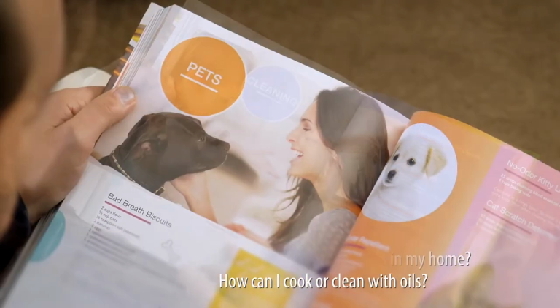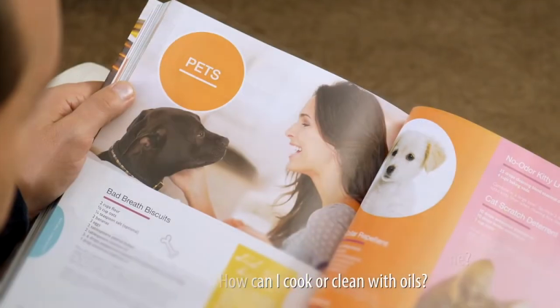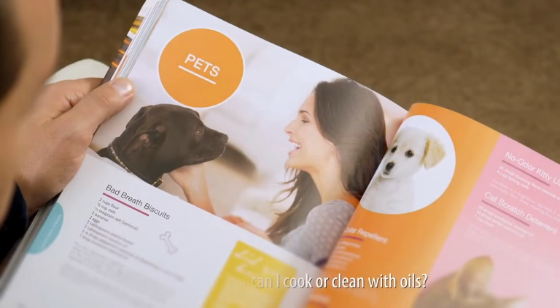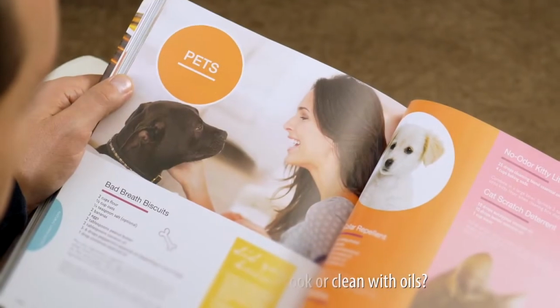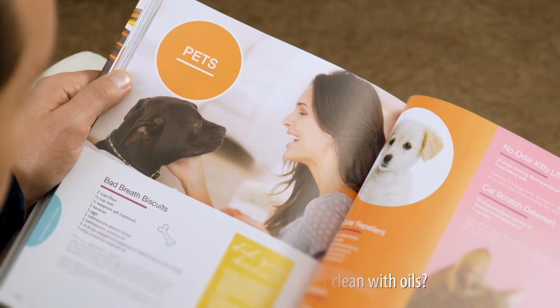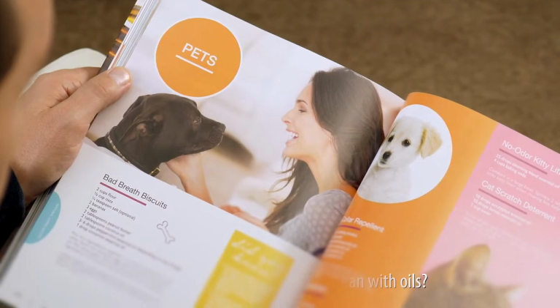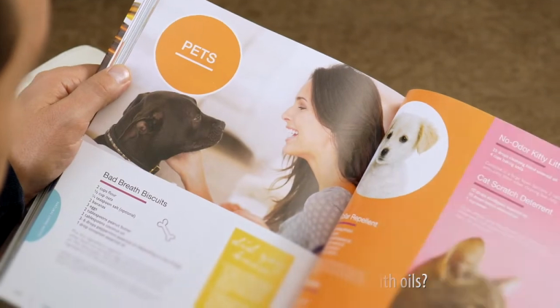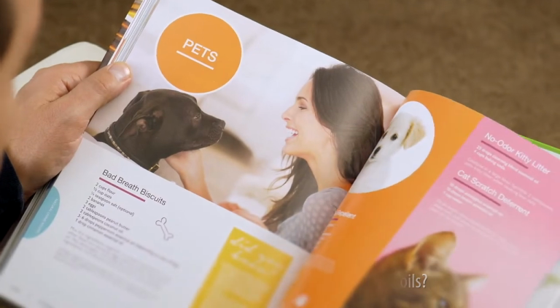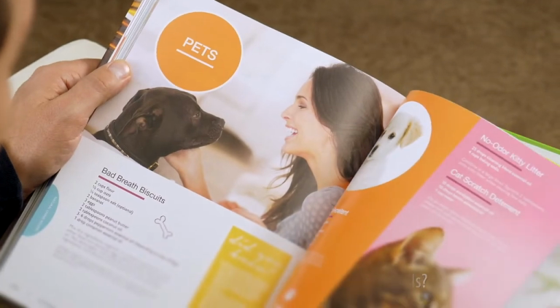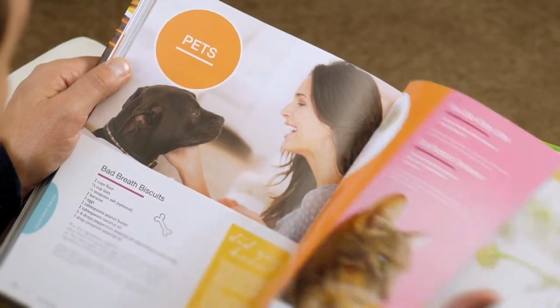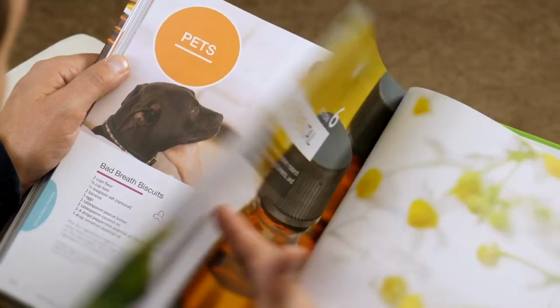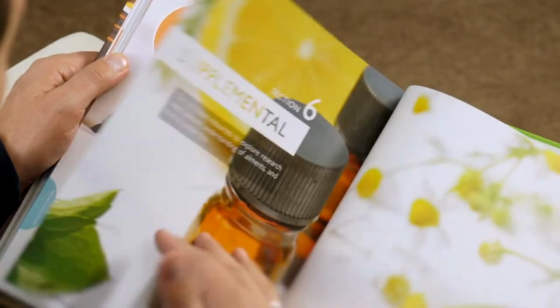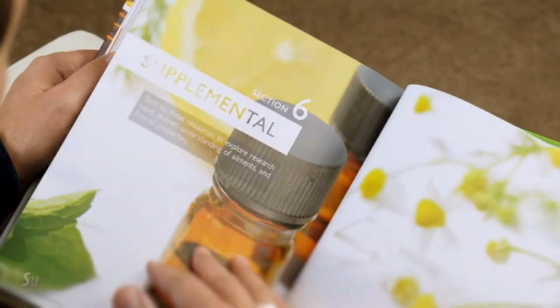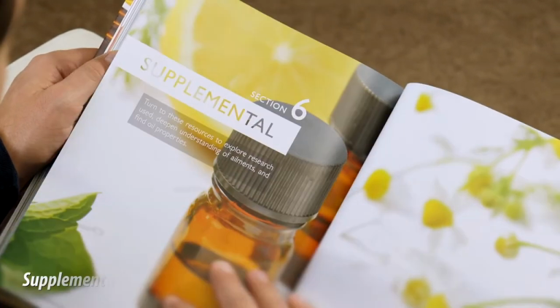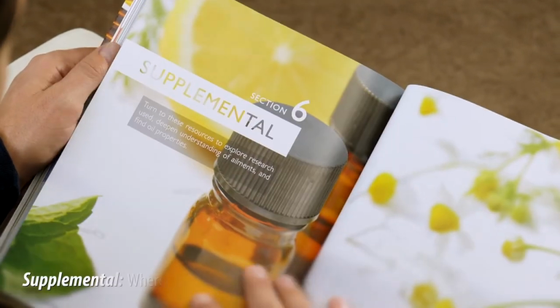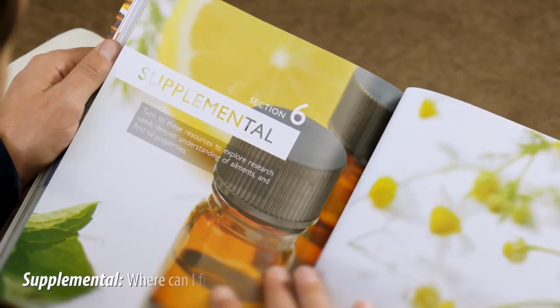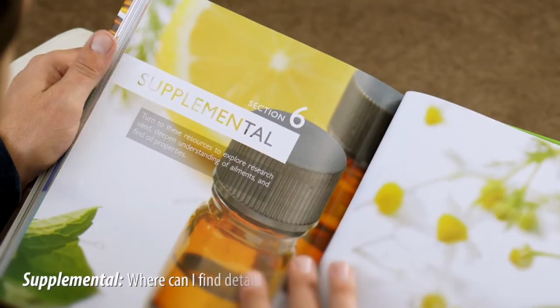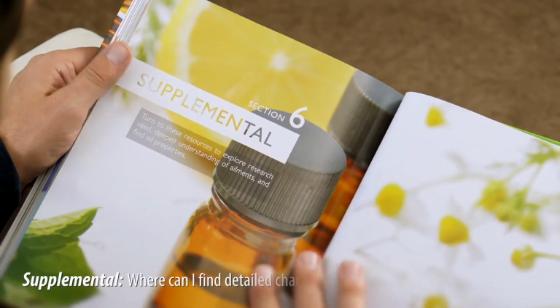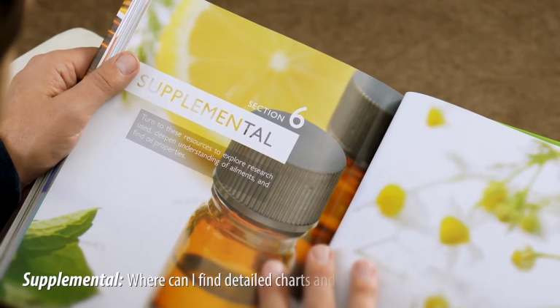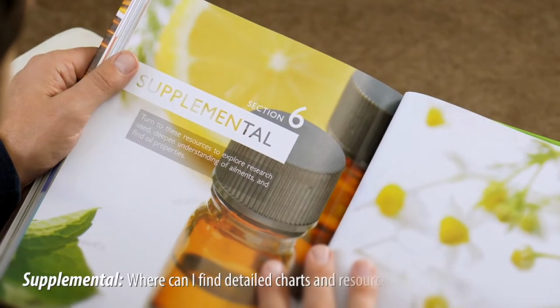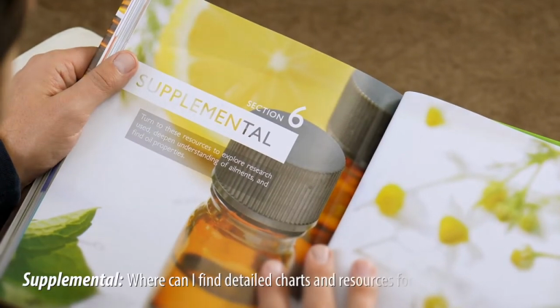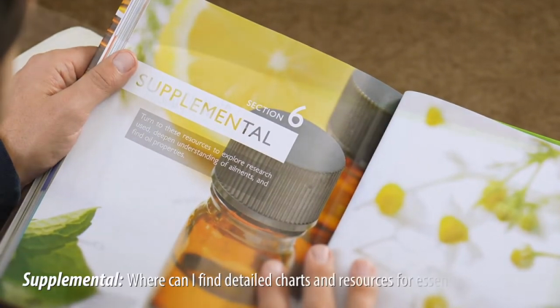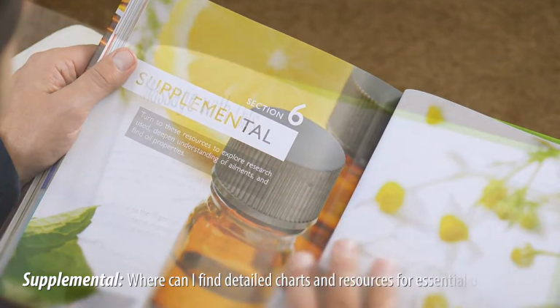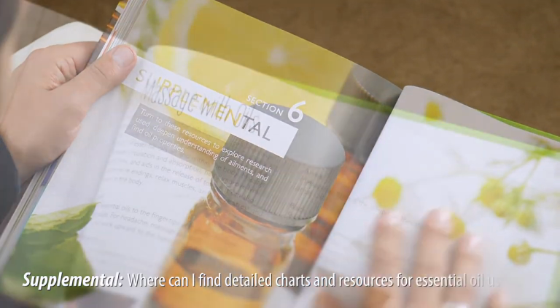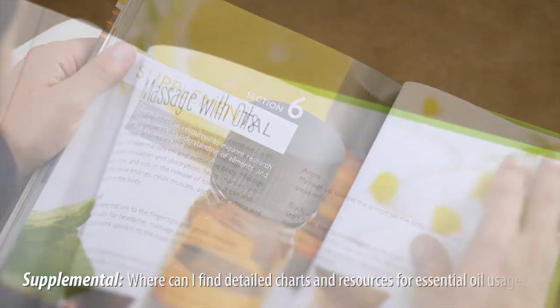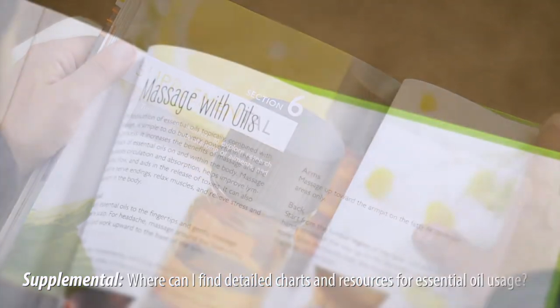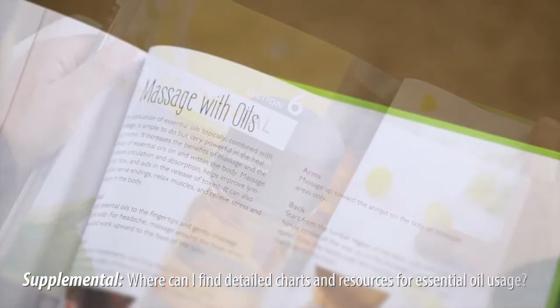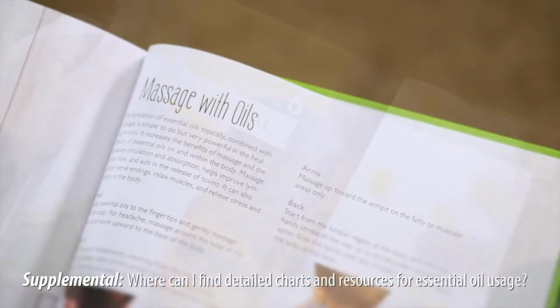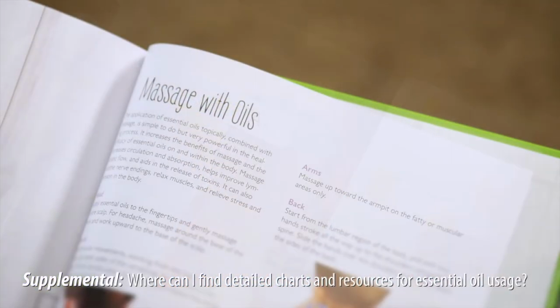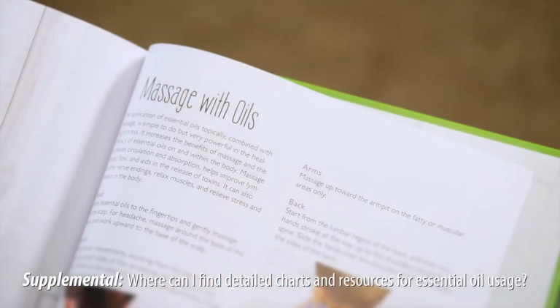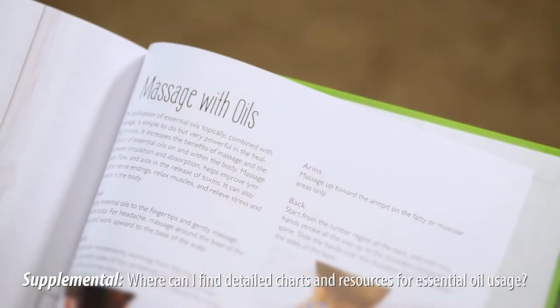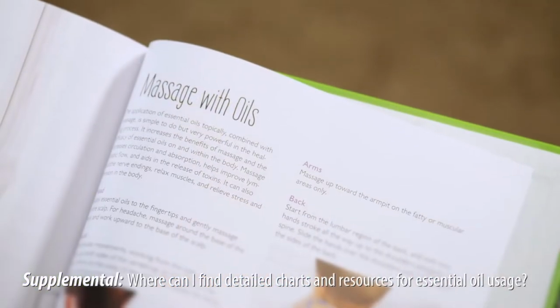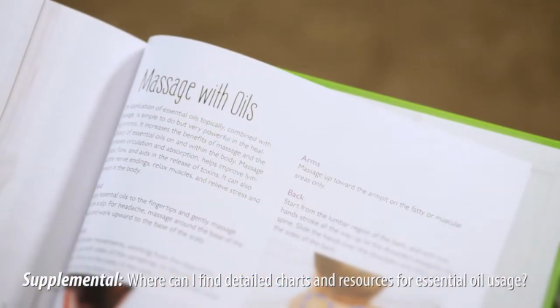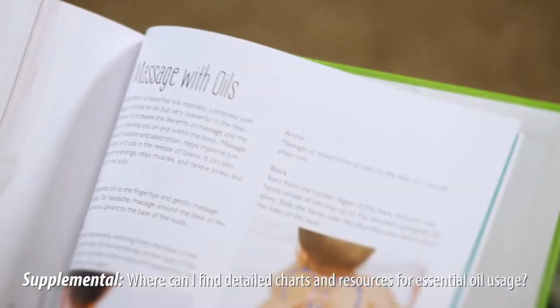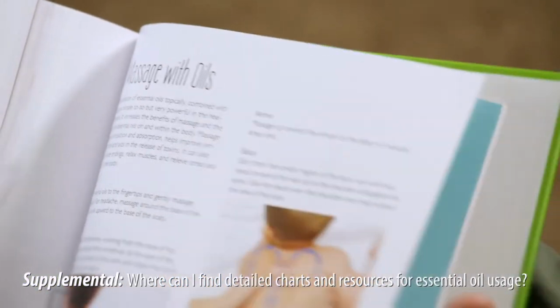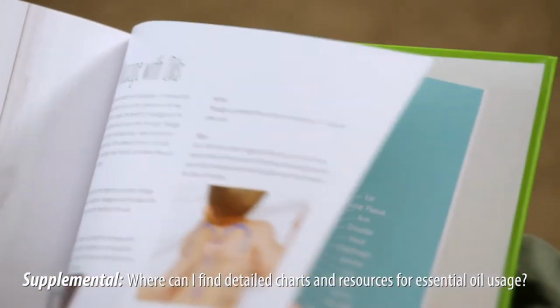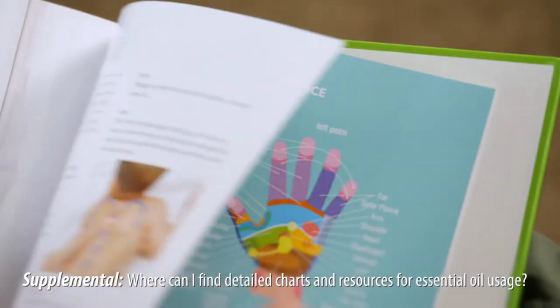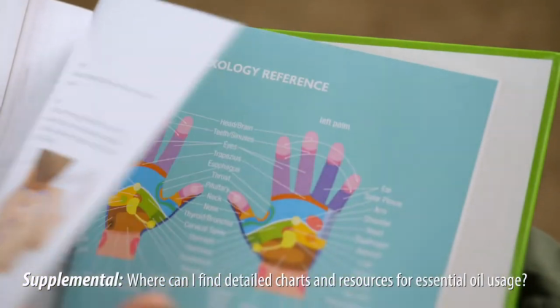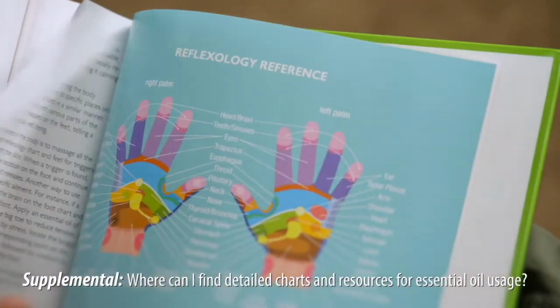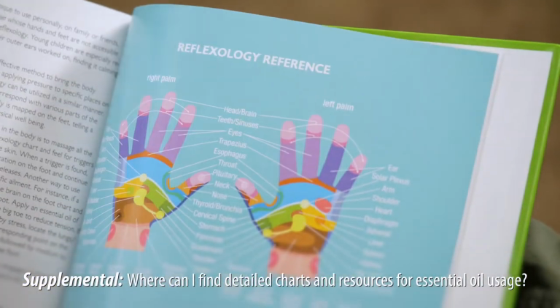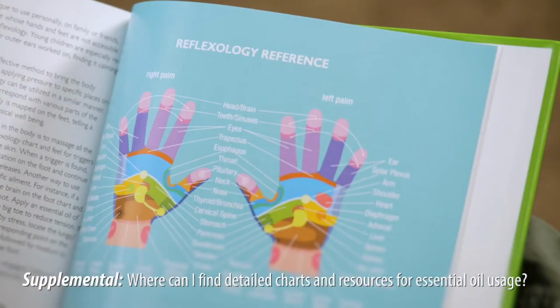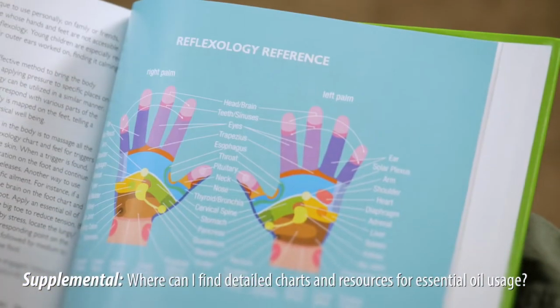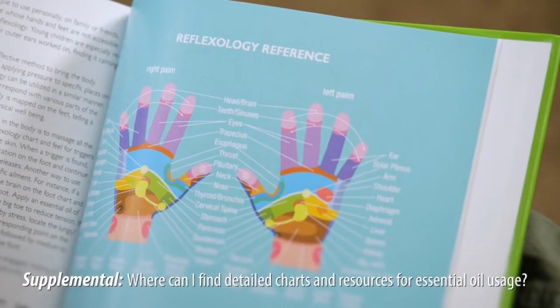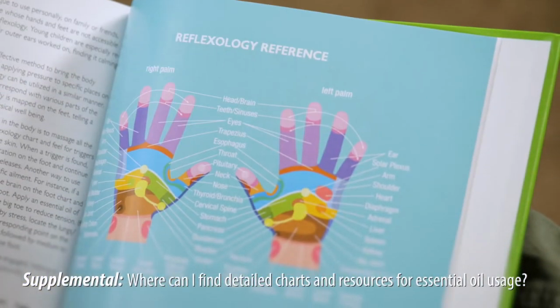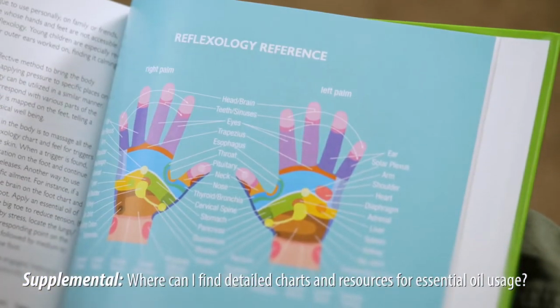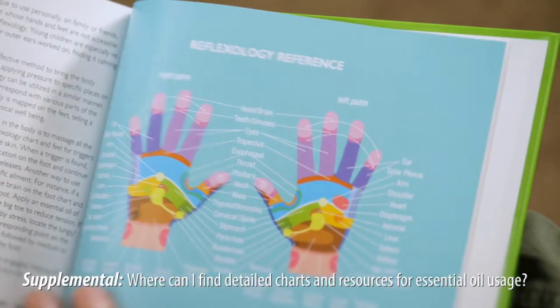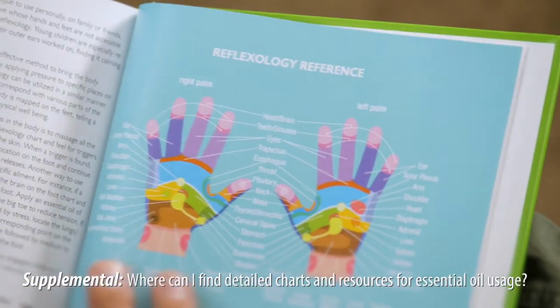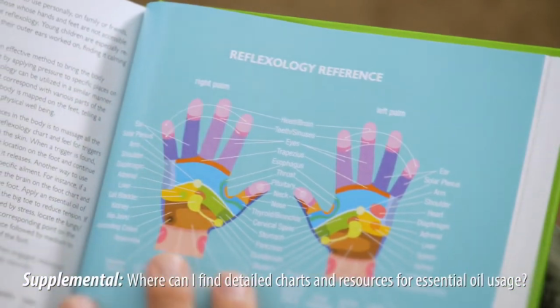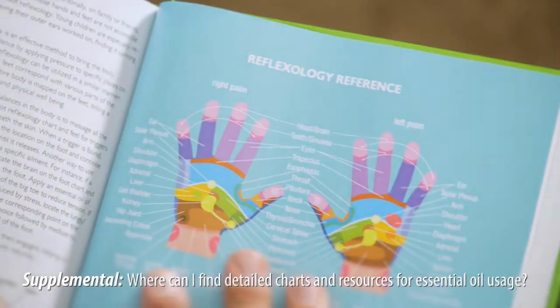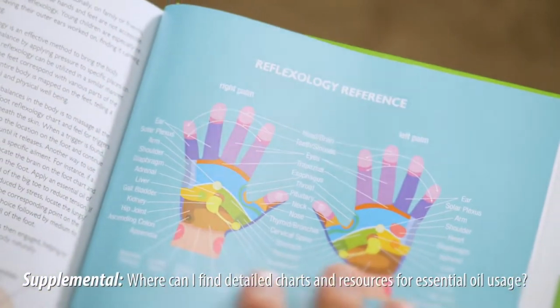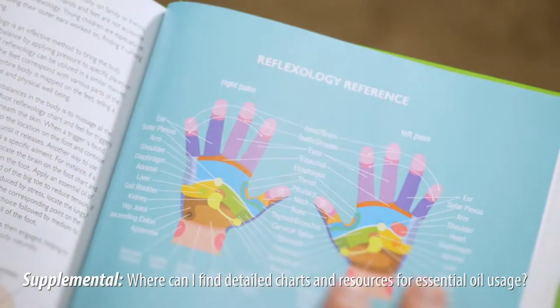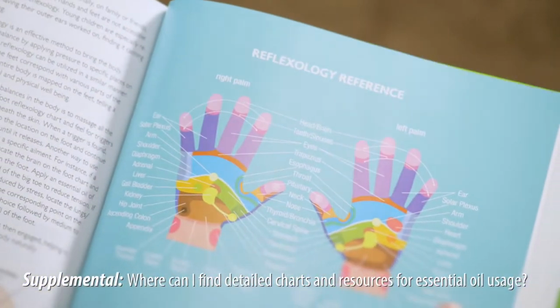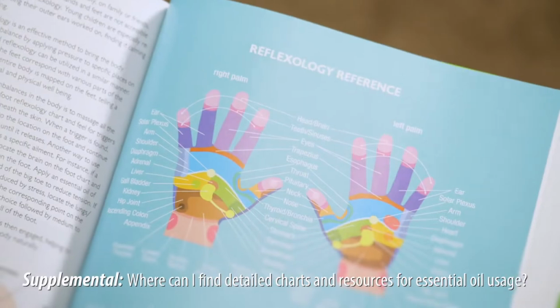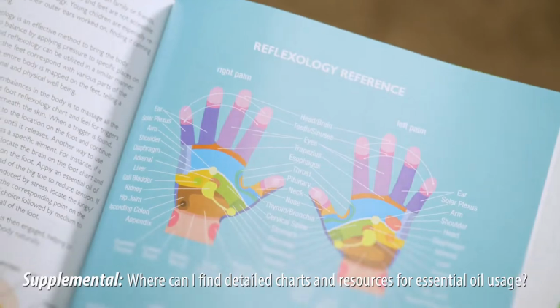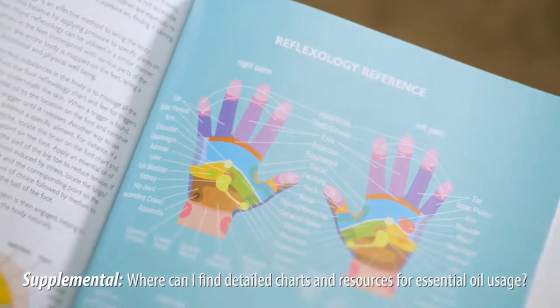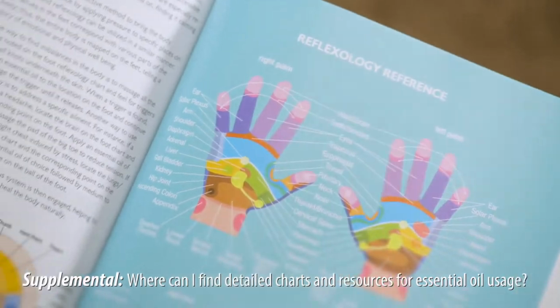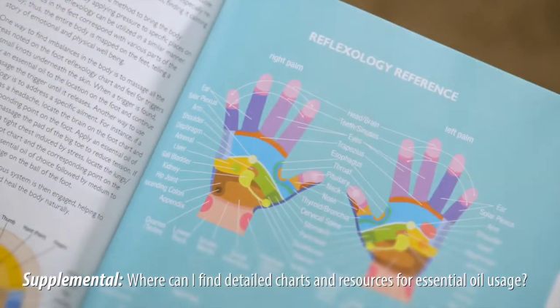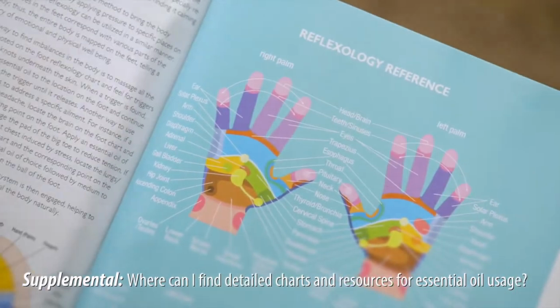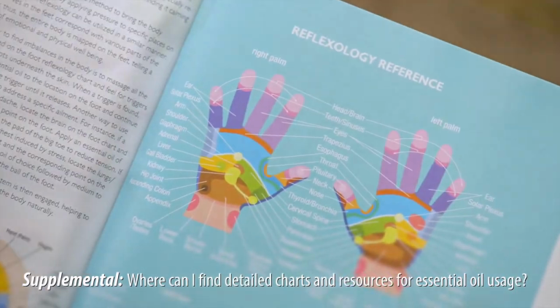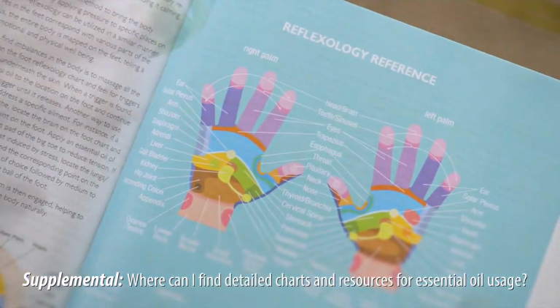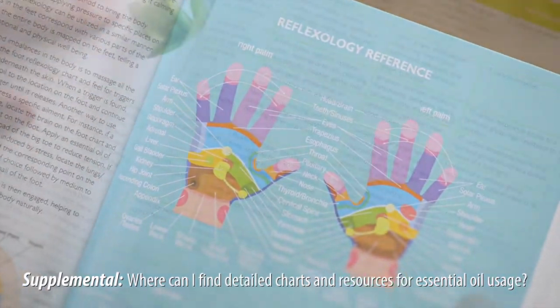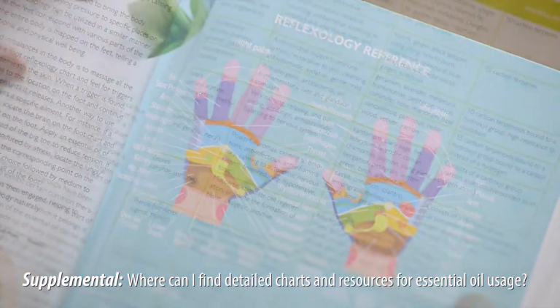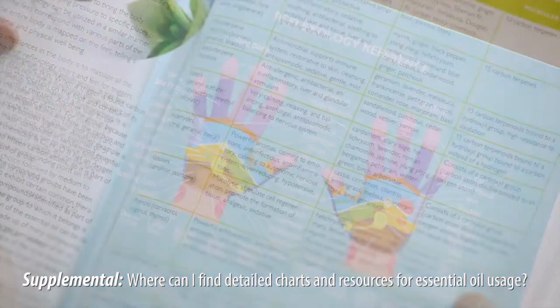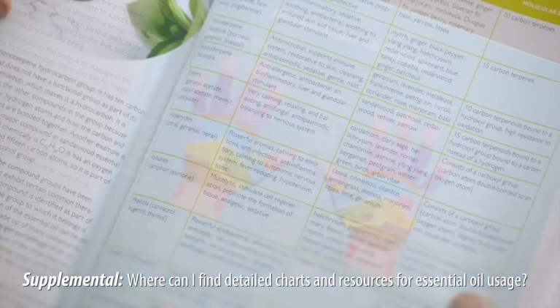In the Supplemental section, explore other in-depth information about essential oils through charts and other fundamental resources.